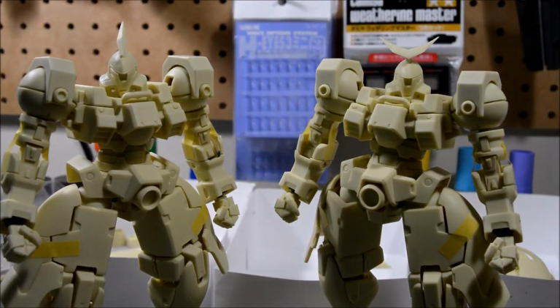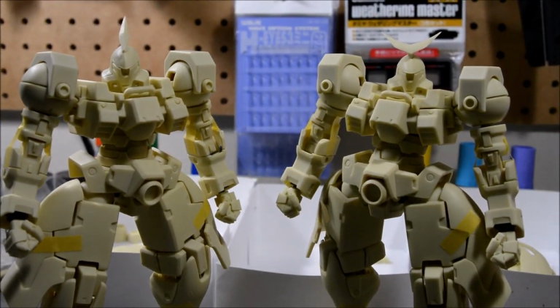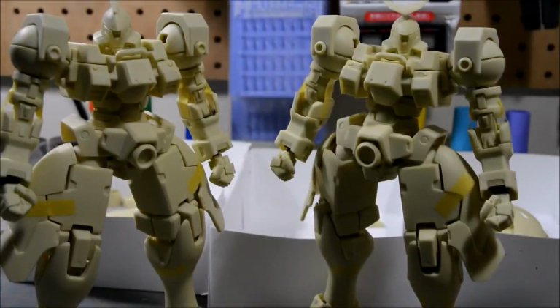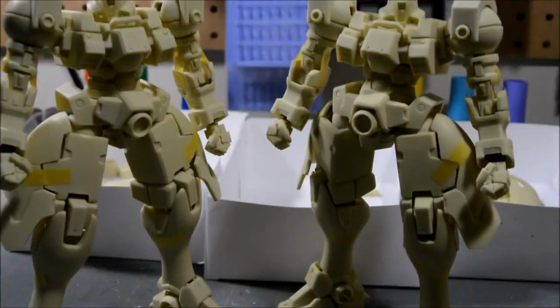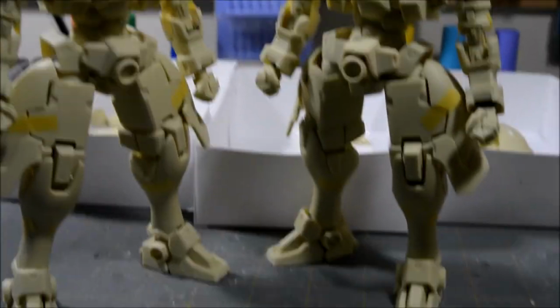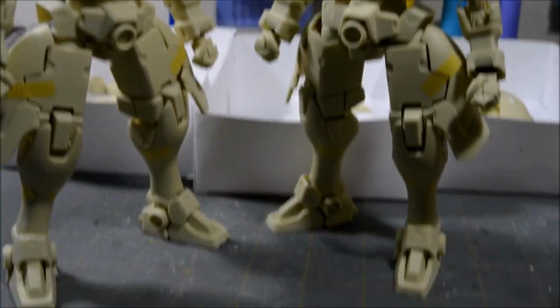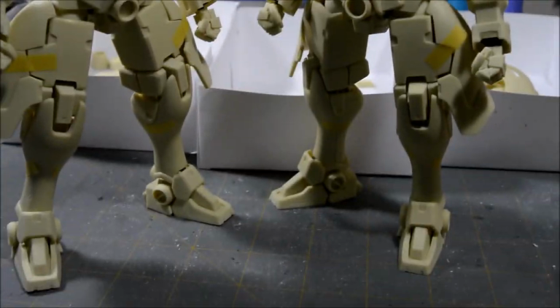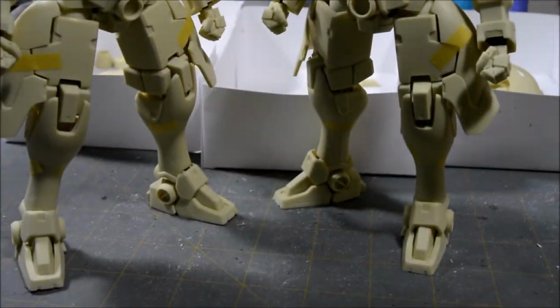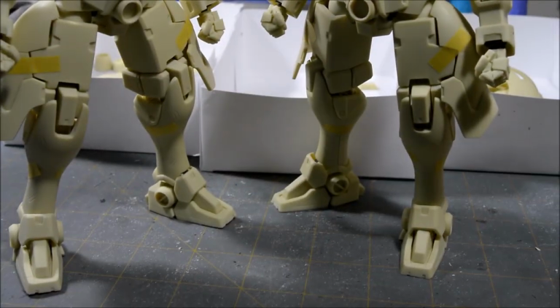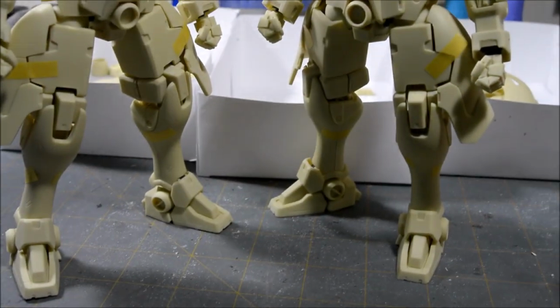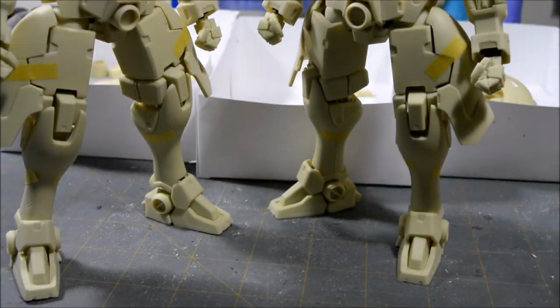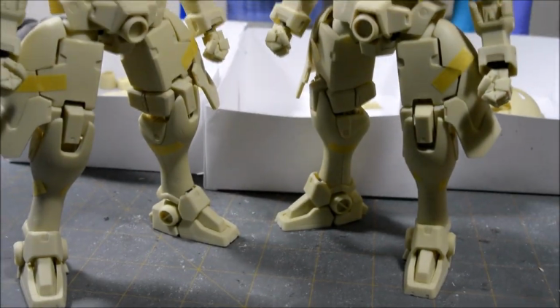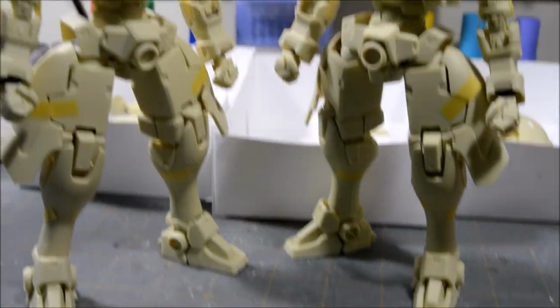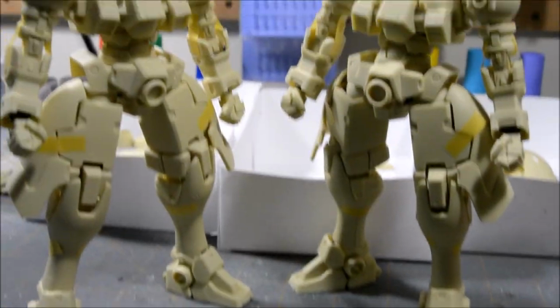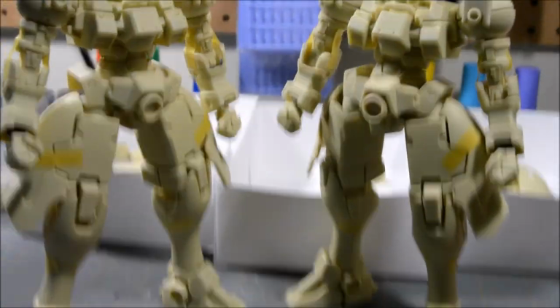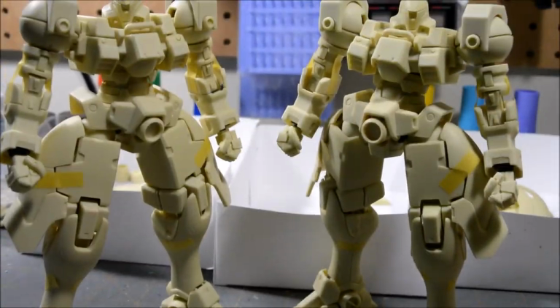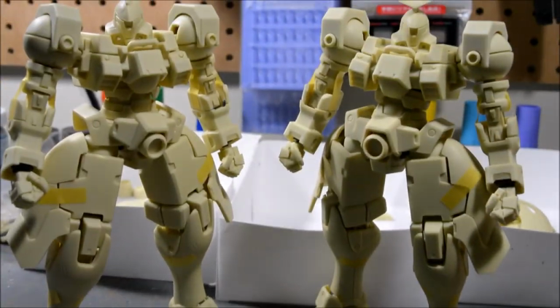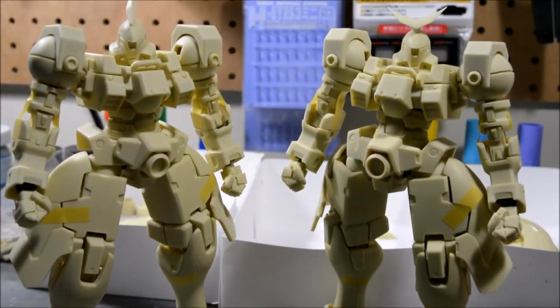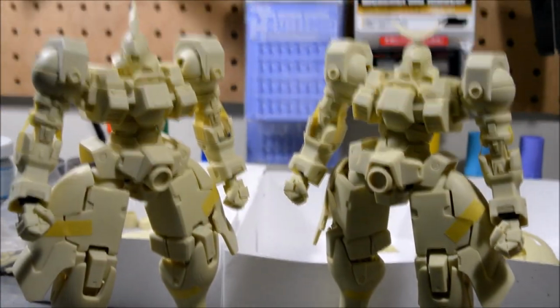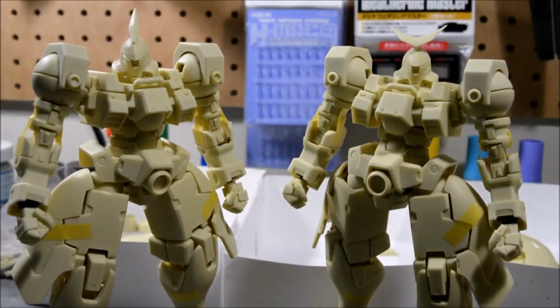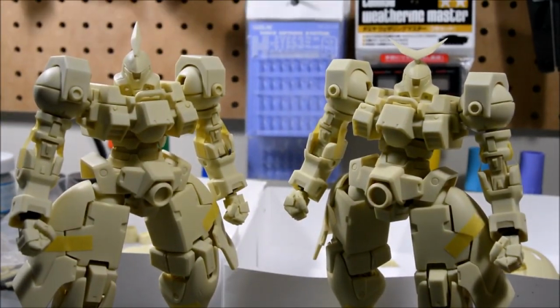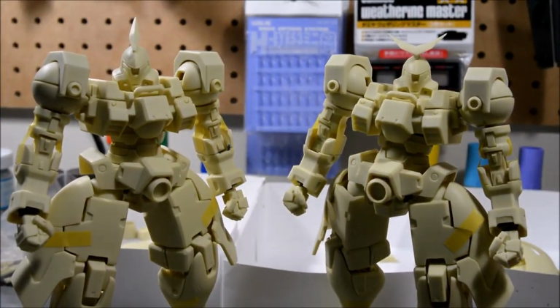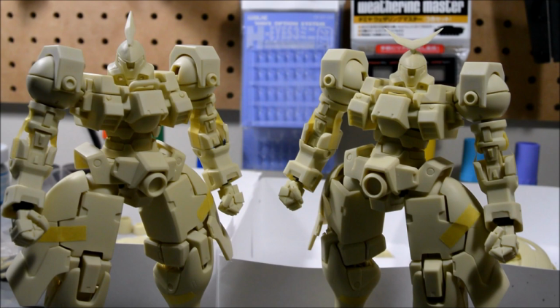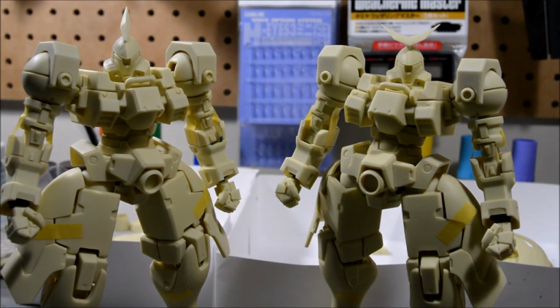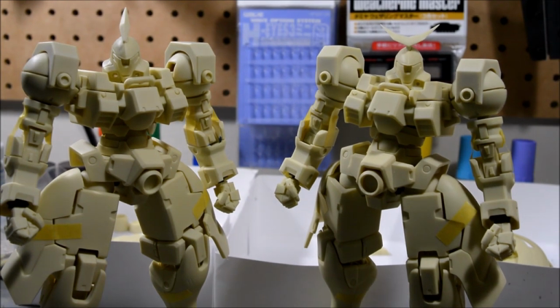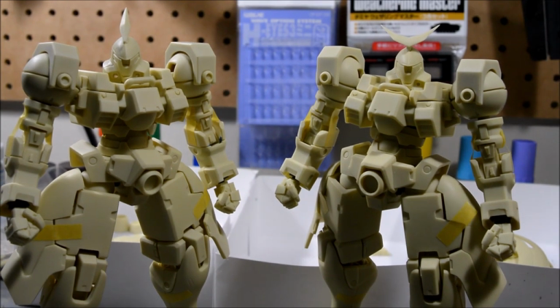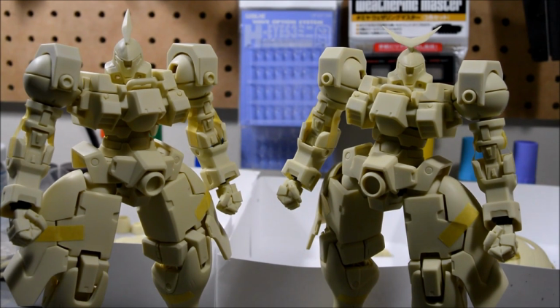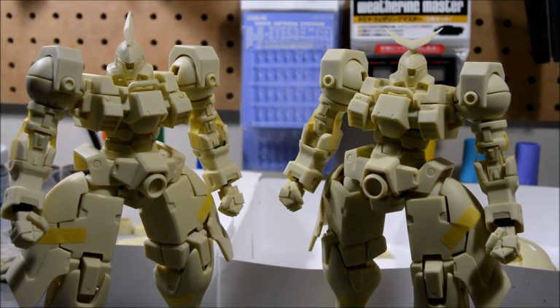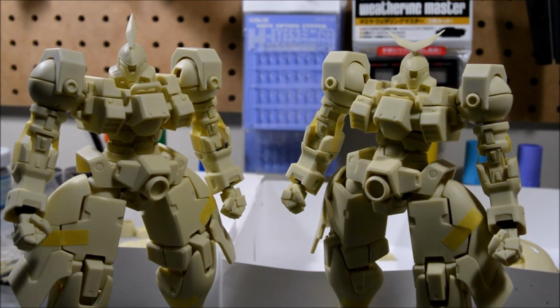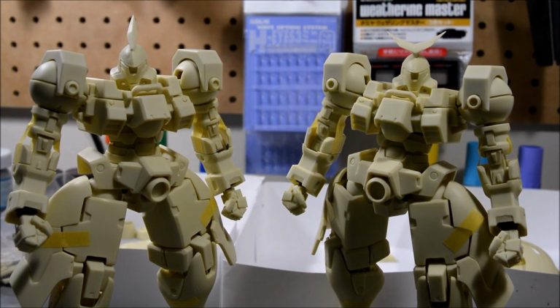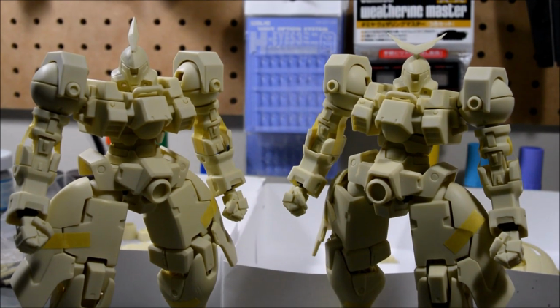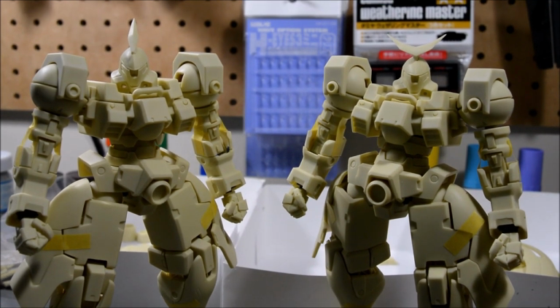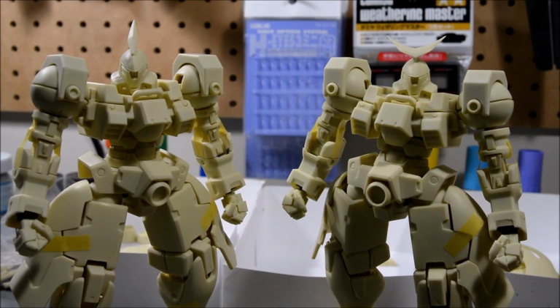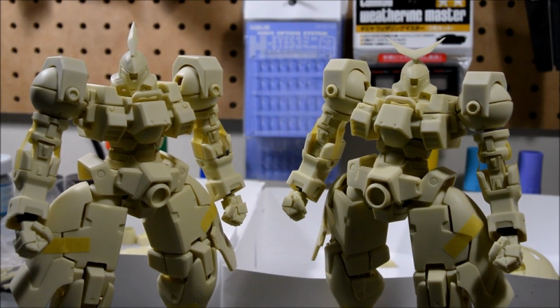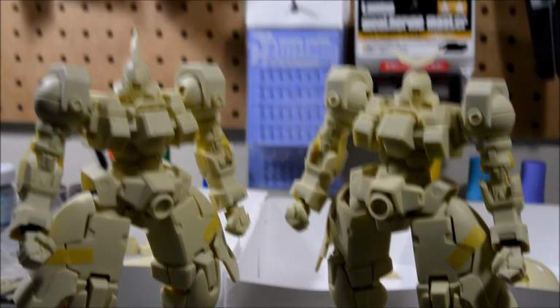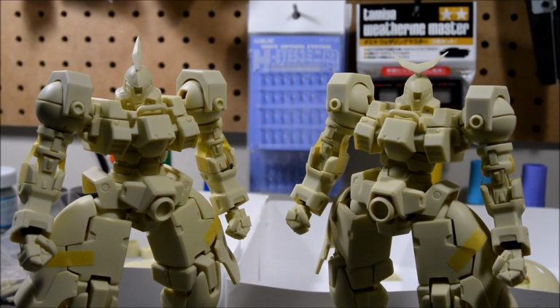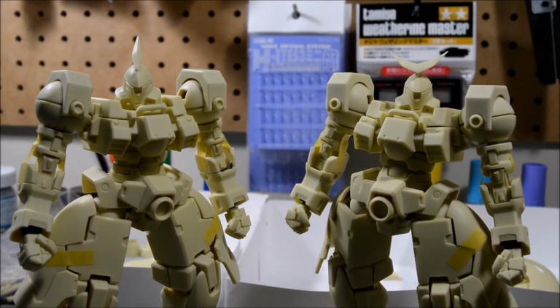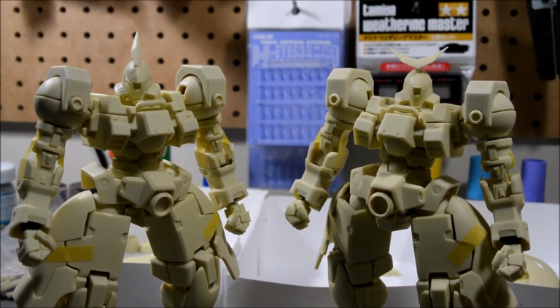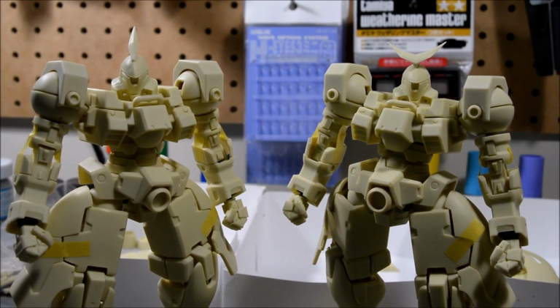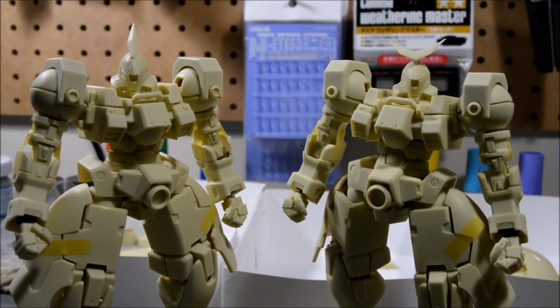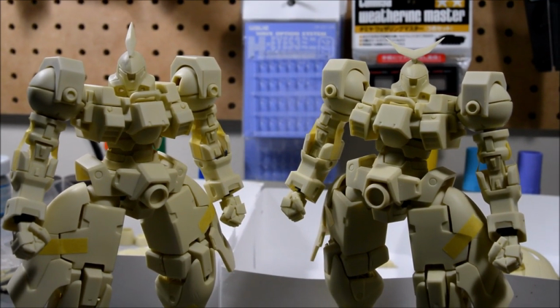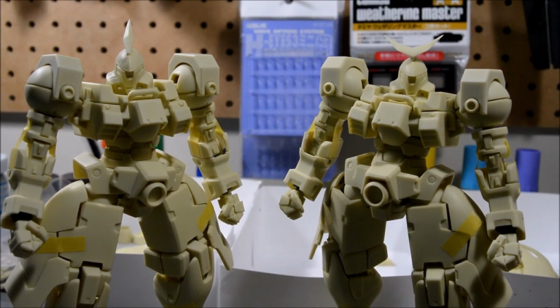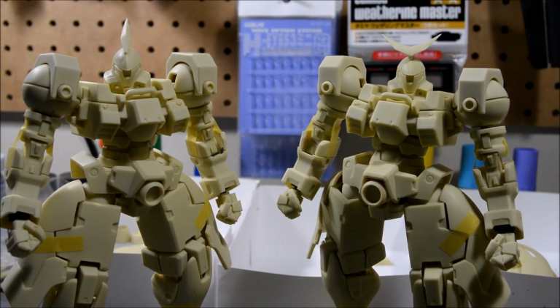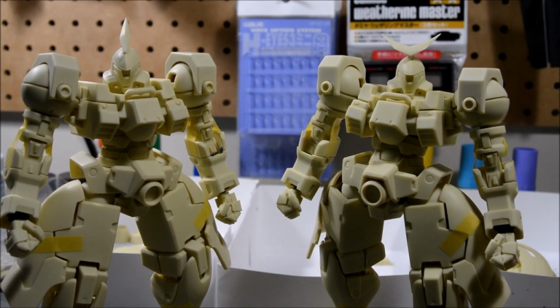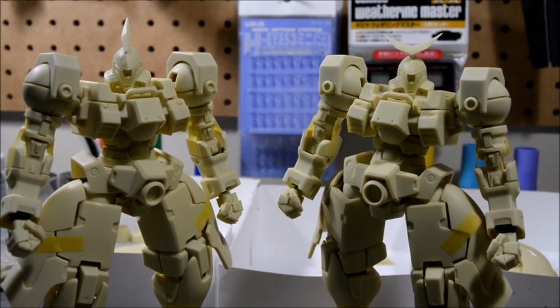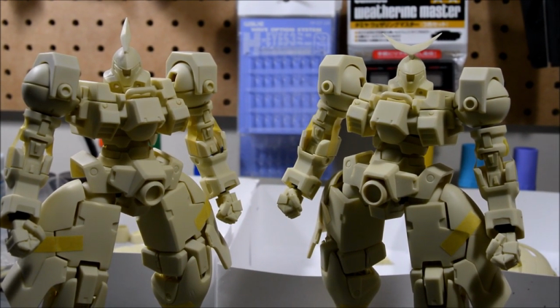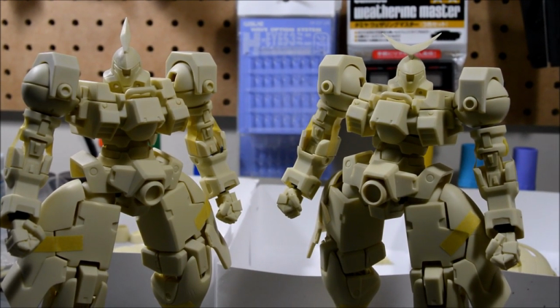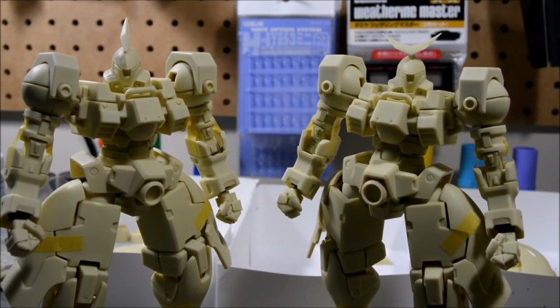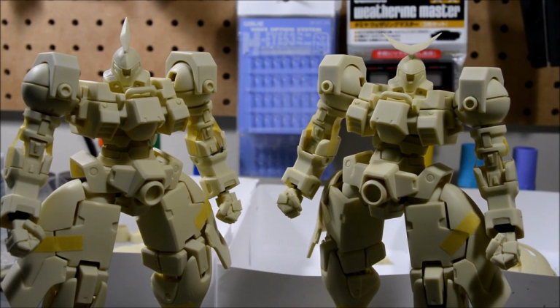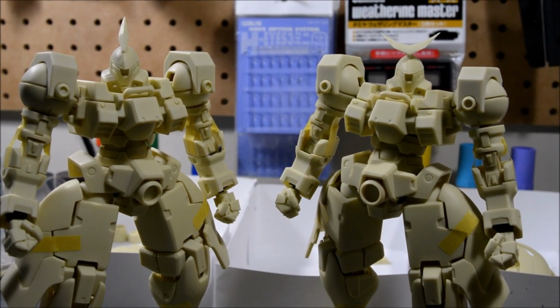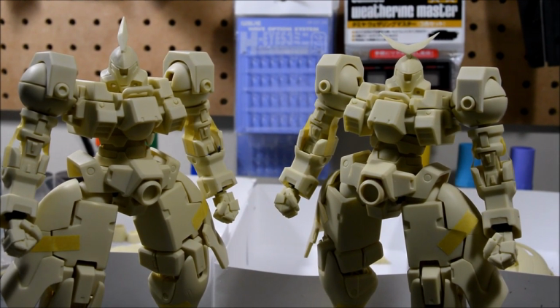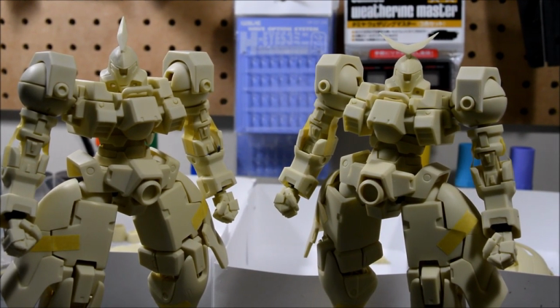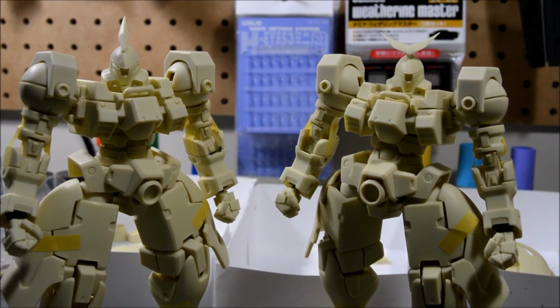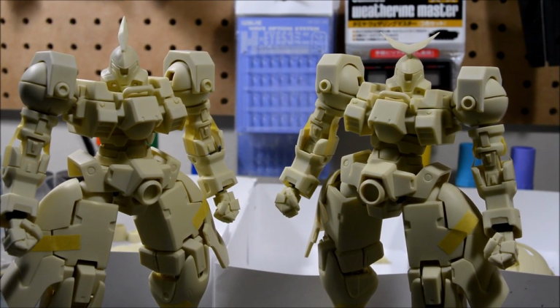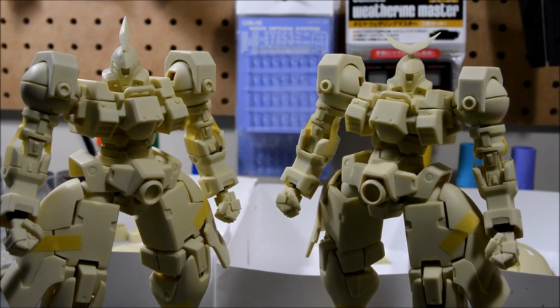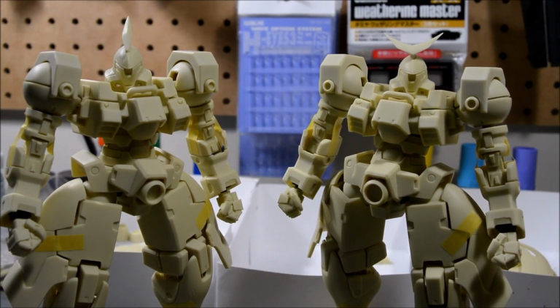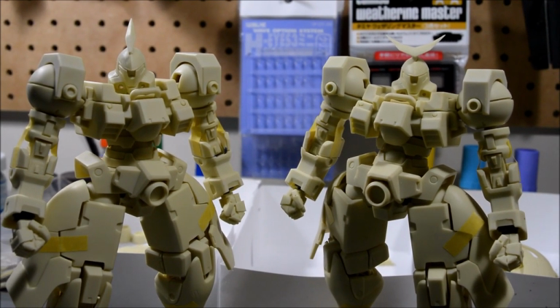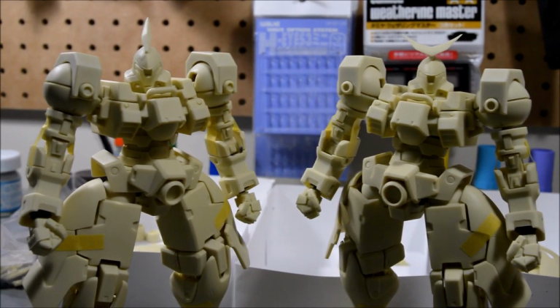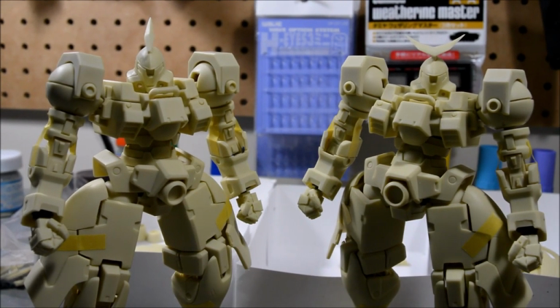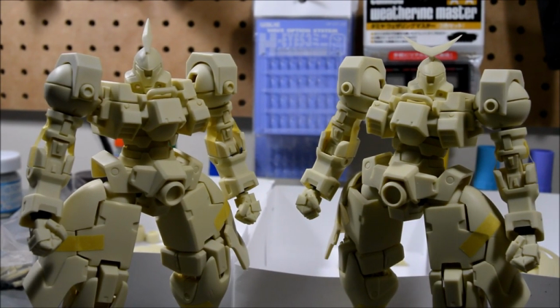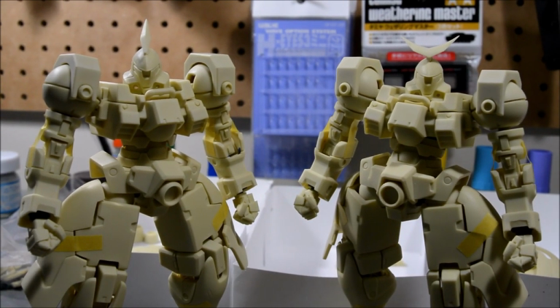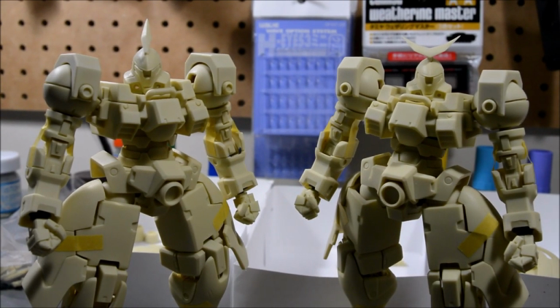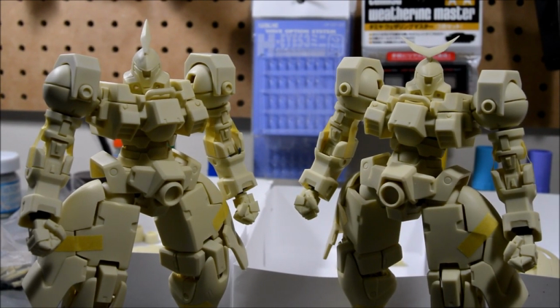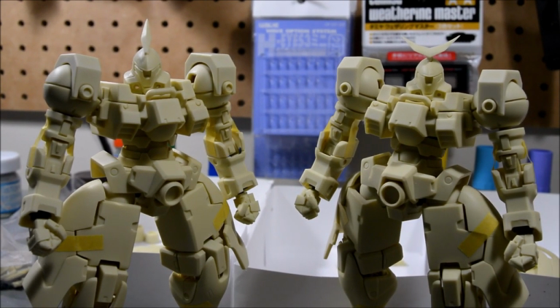I had to use a little bit of masking tape to hold the arms onto the shoulders, but I've got them both on their feet and standing up. I think they look pretty darn nice. Now on to the weapons.